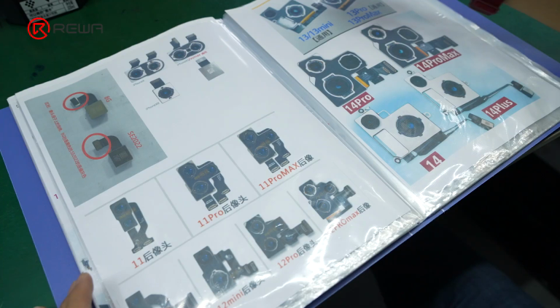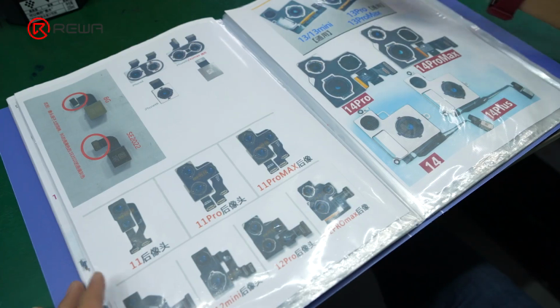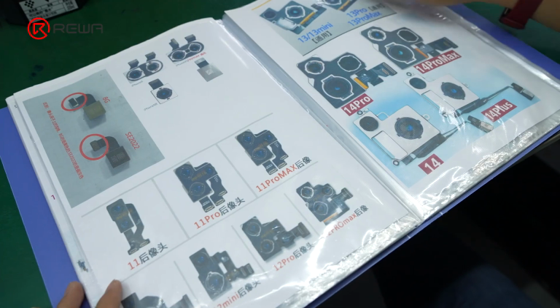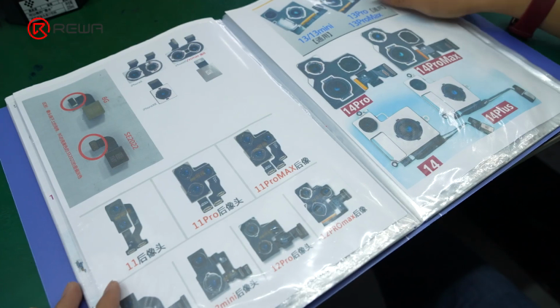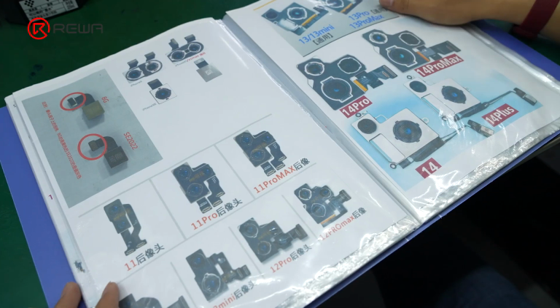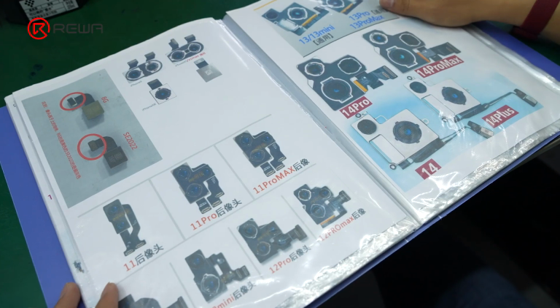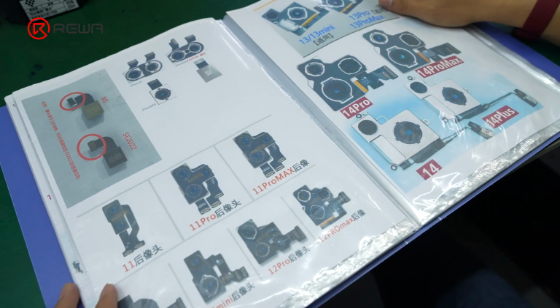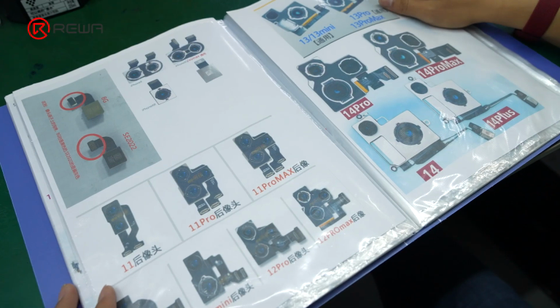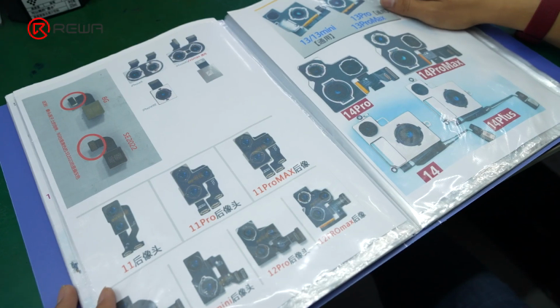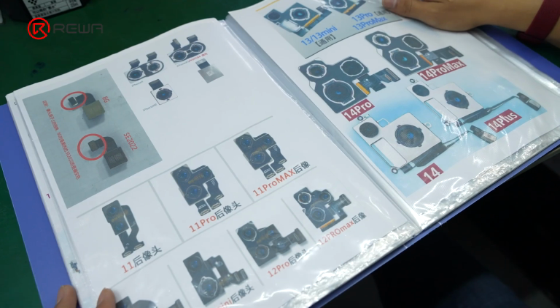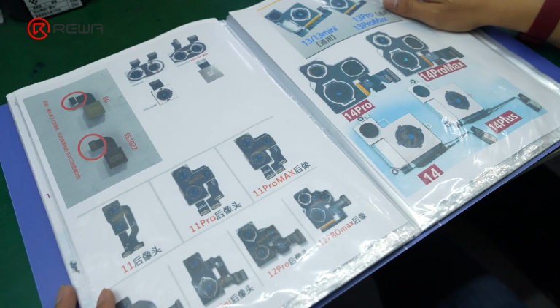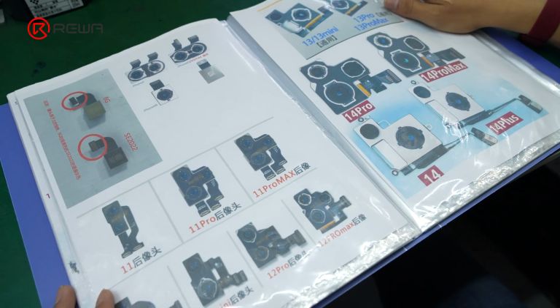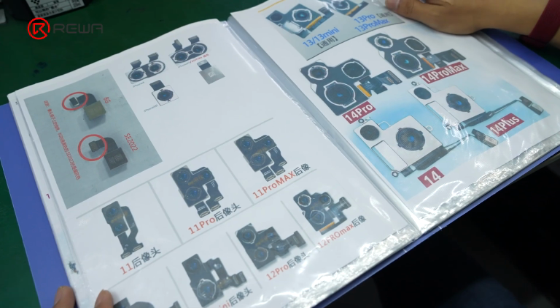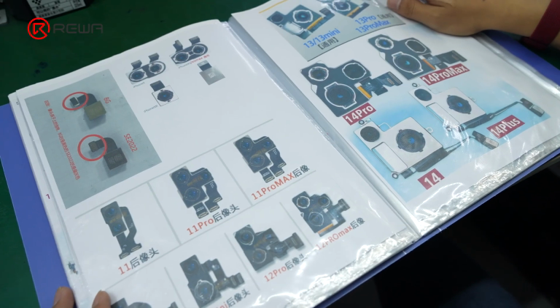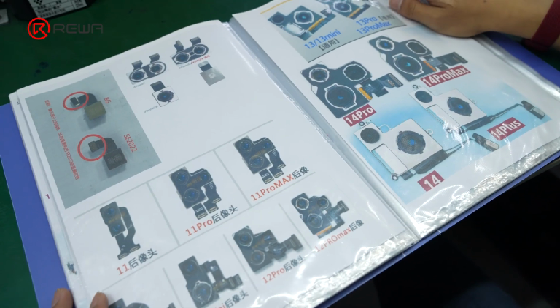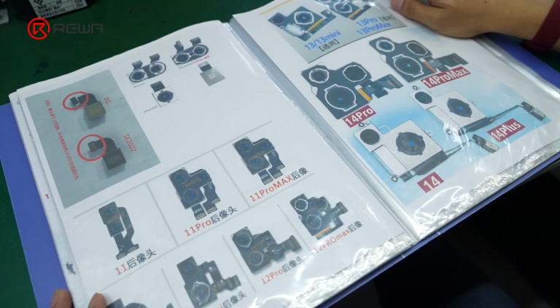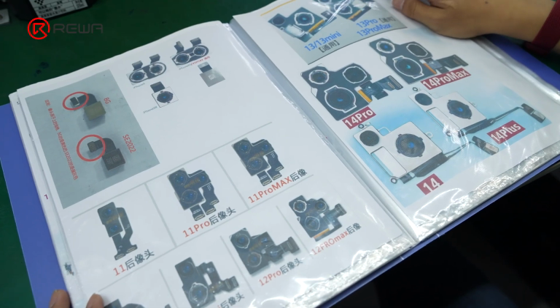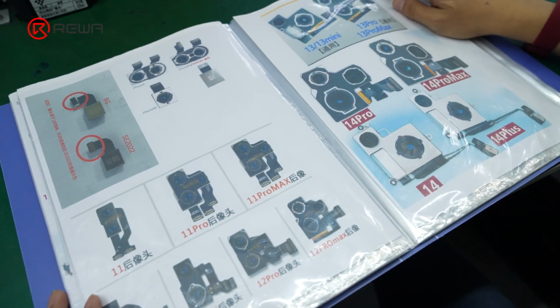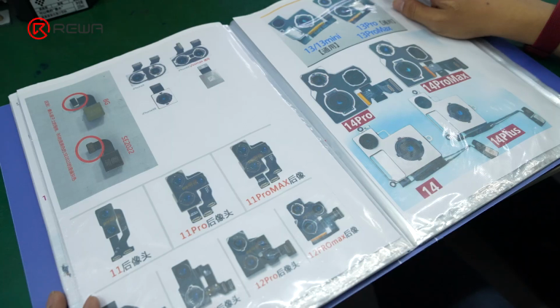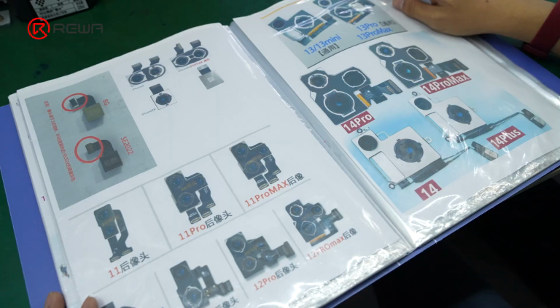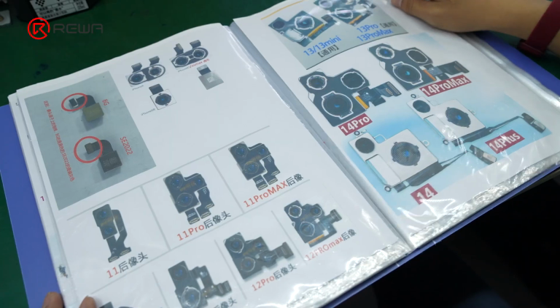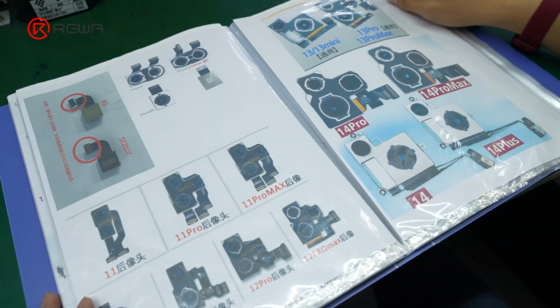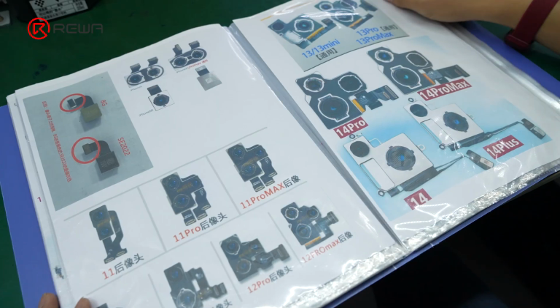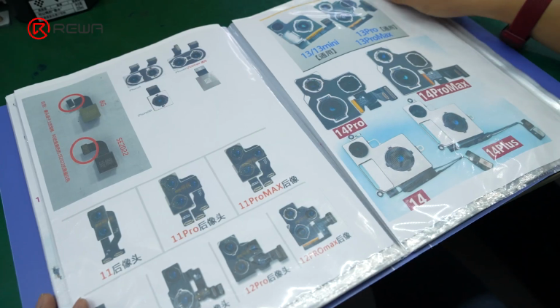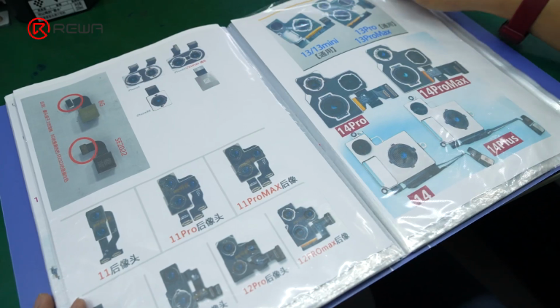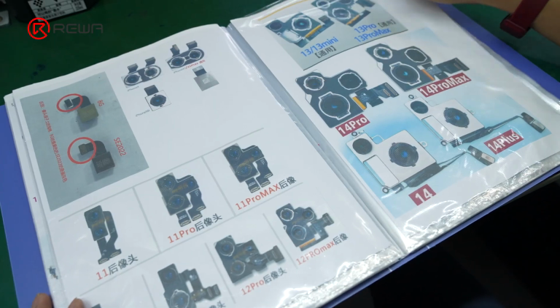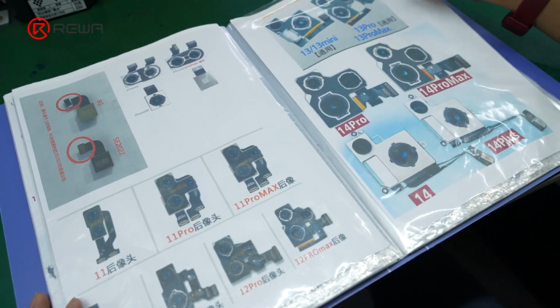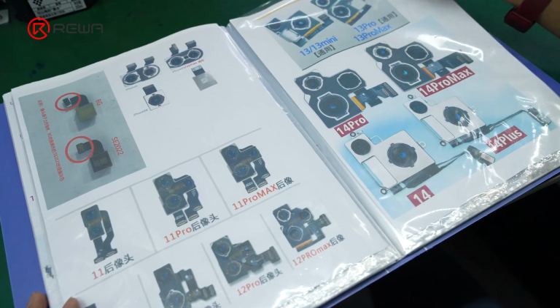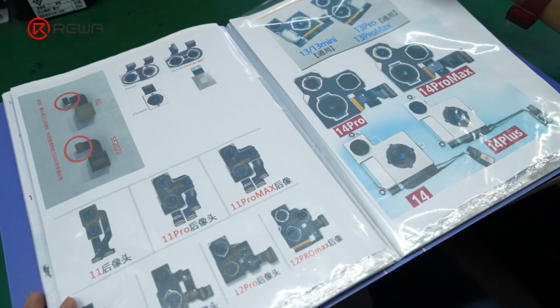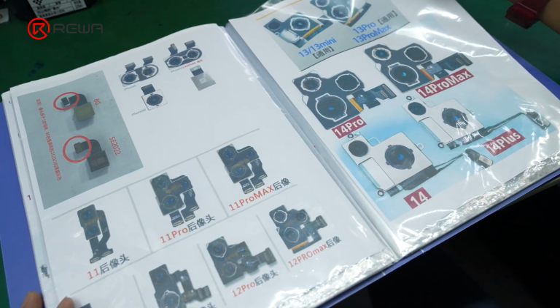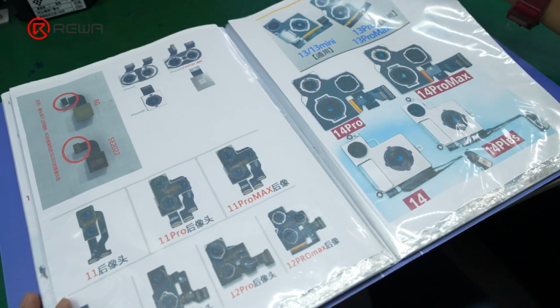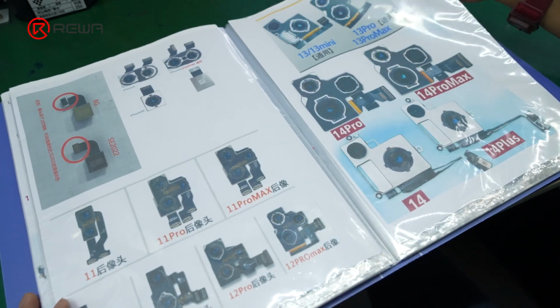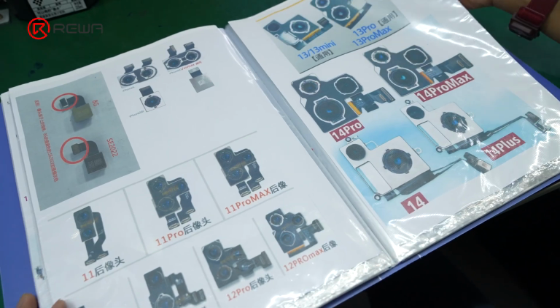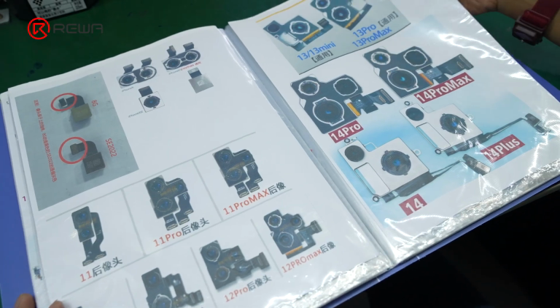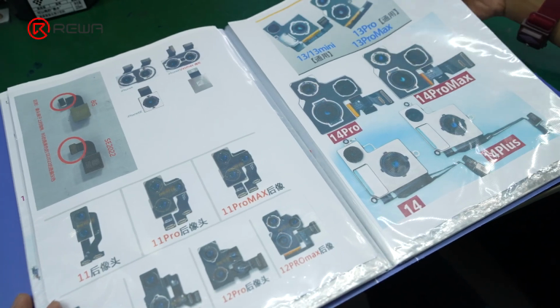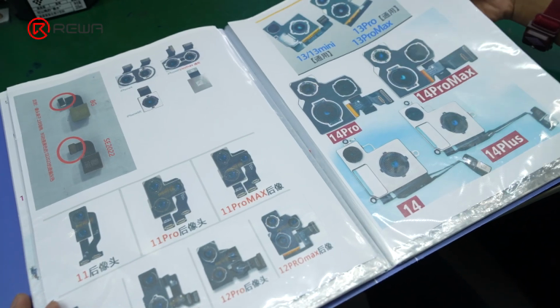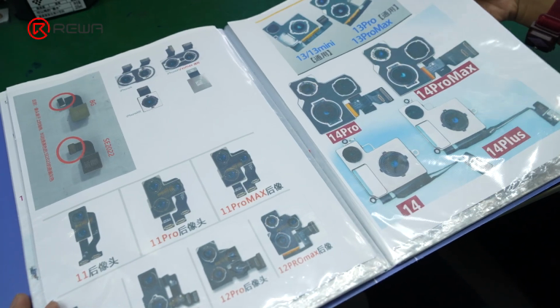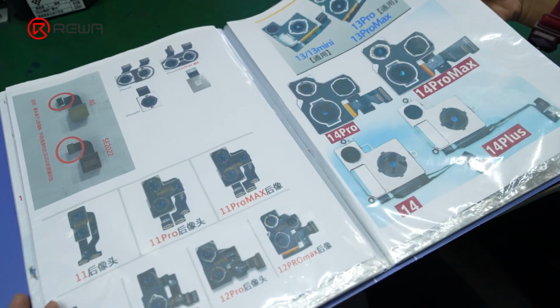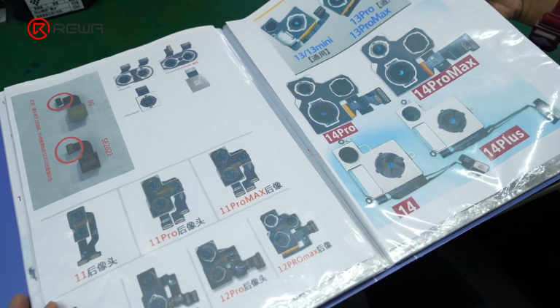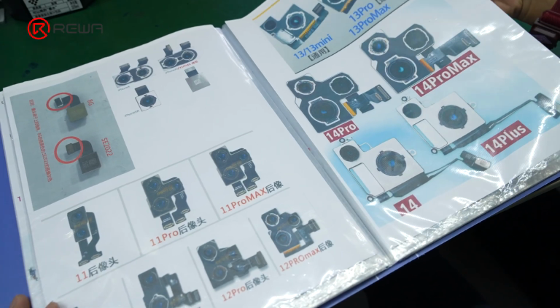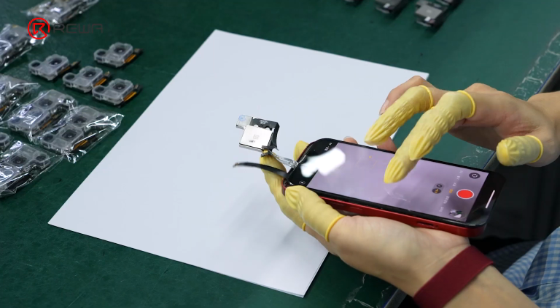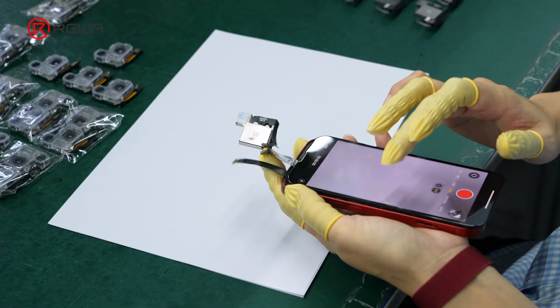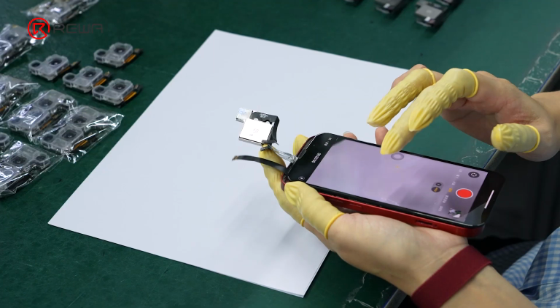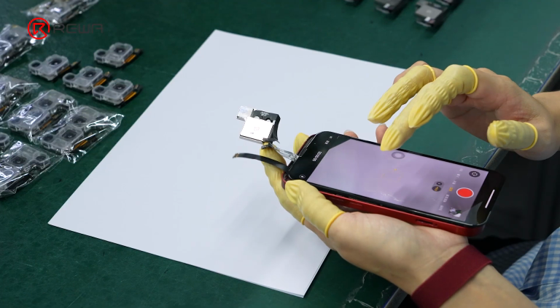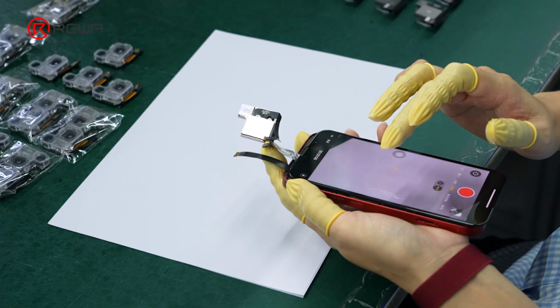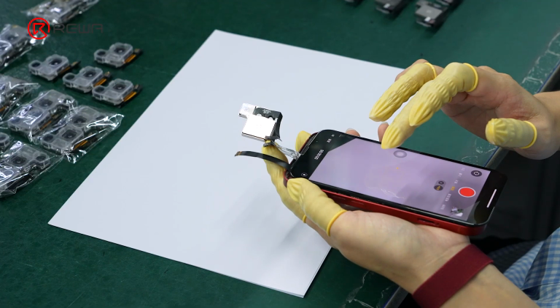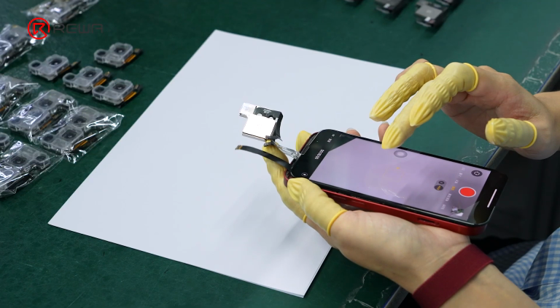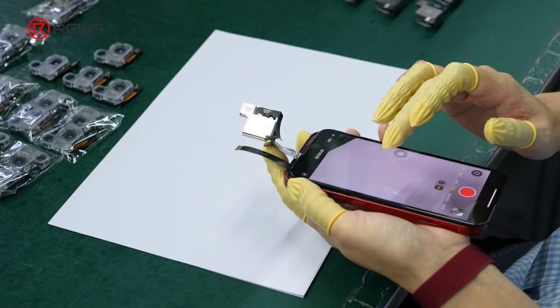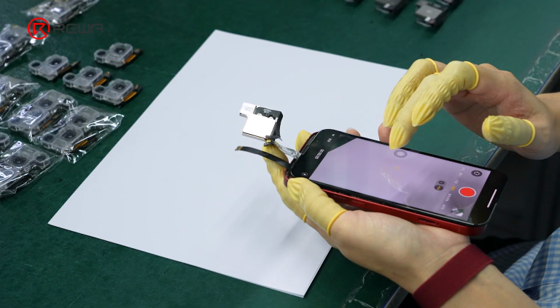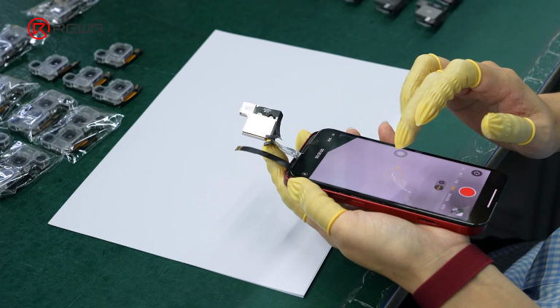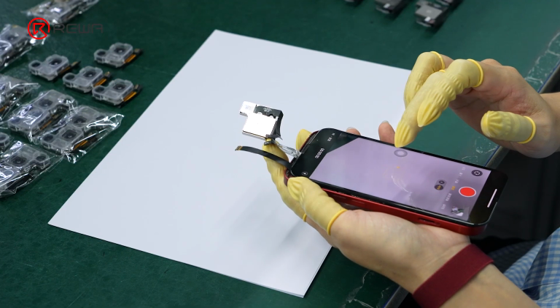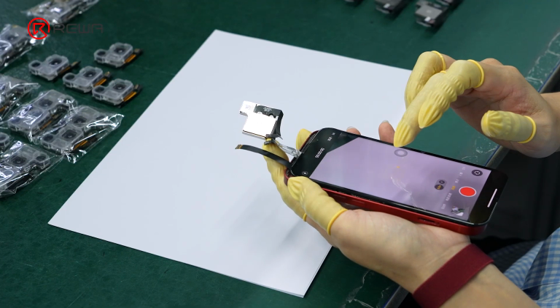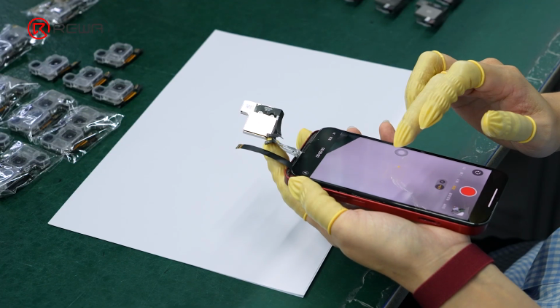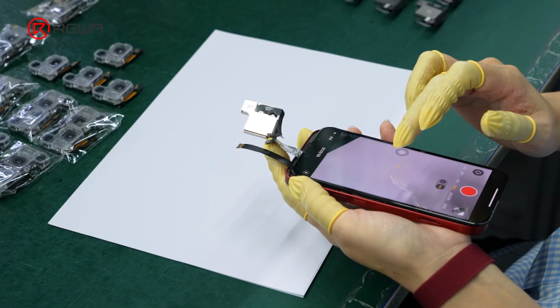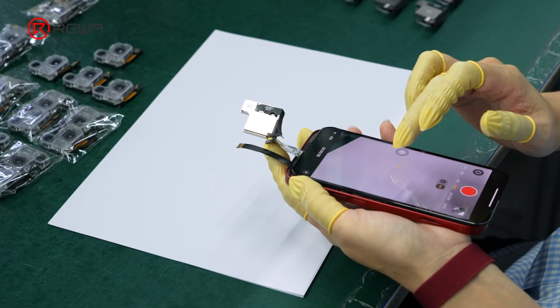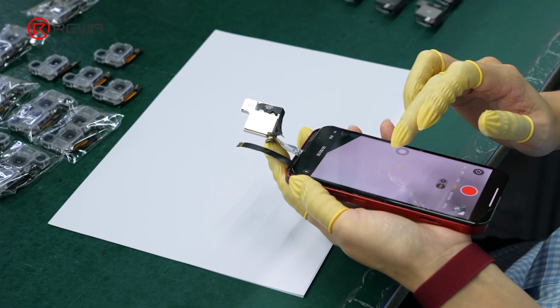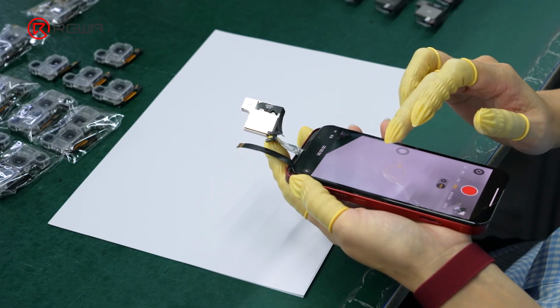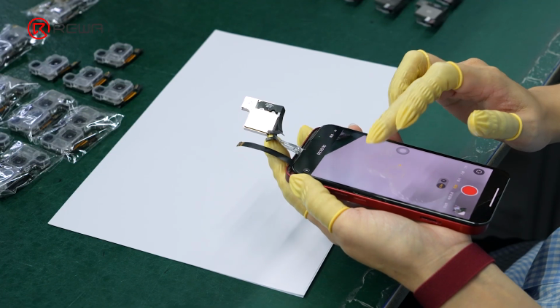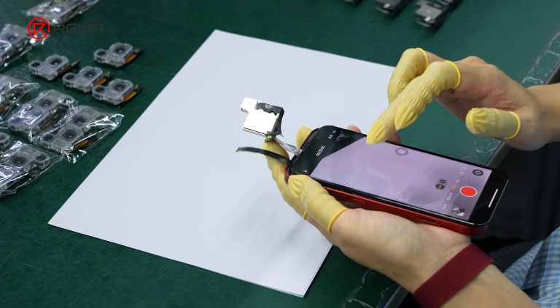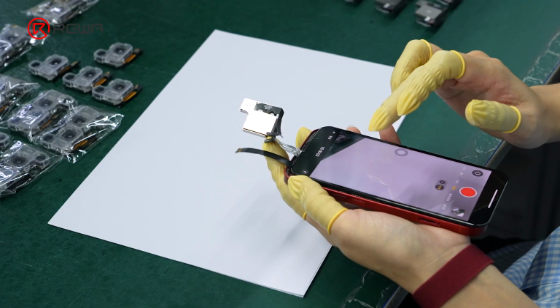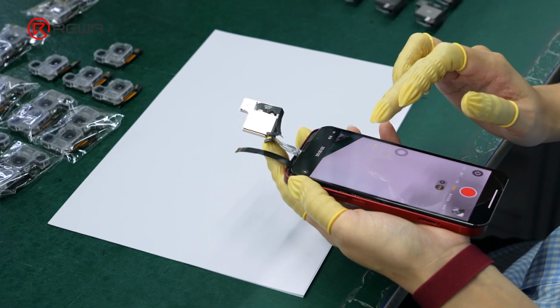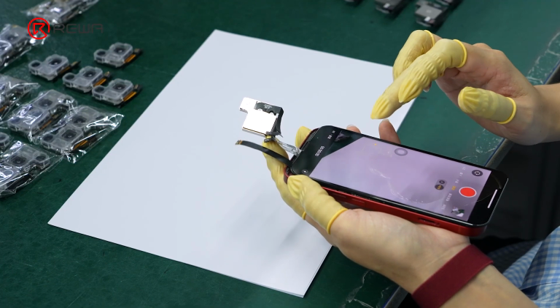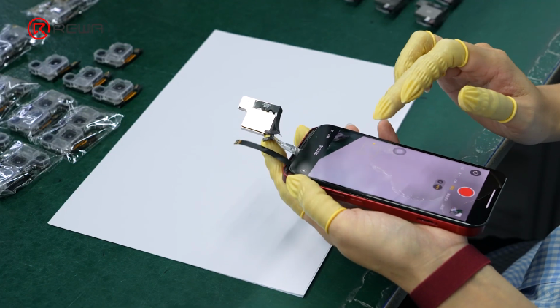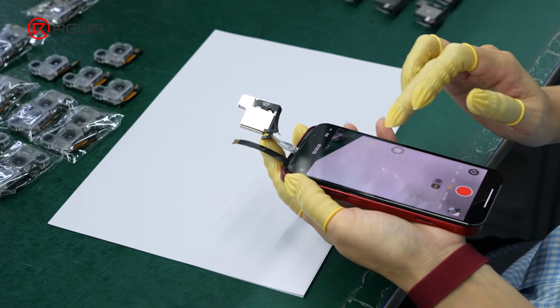The full range of Rewa selected front and rear cameras is now available. Please feel free to contact us if you are interested.